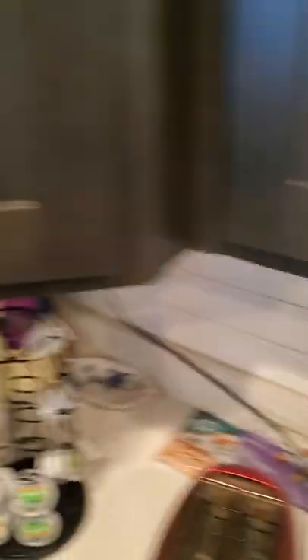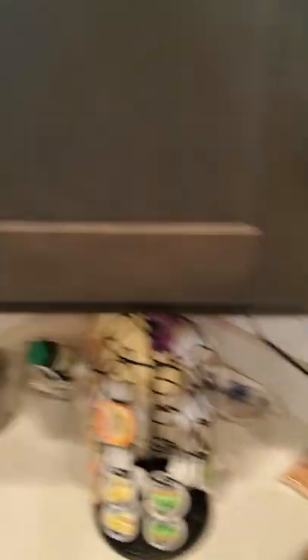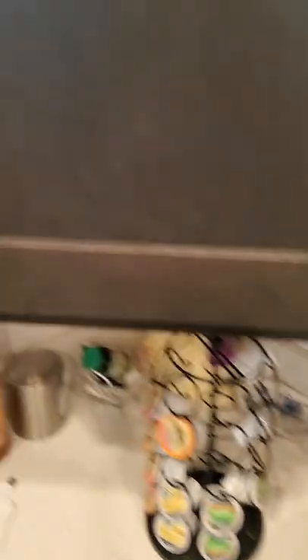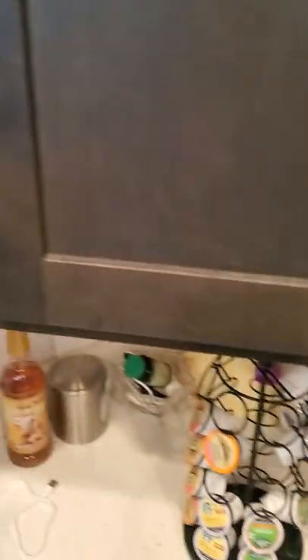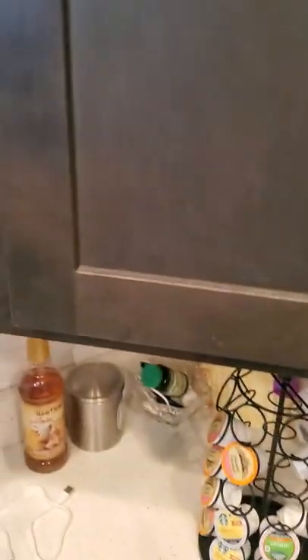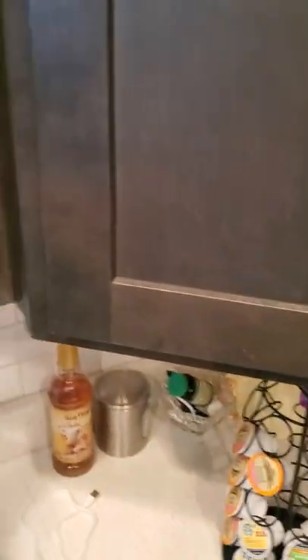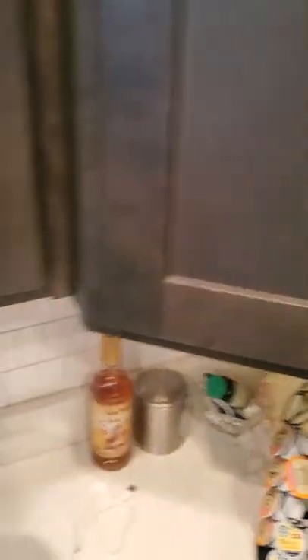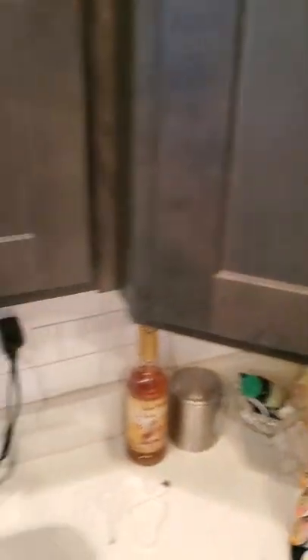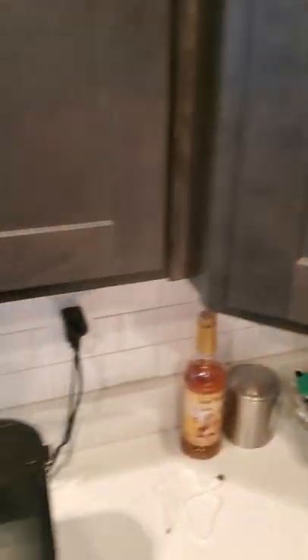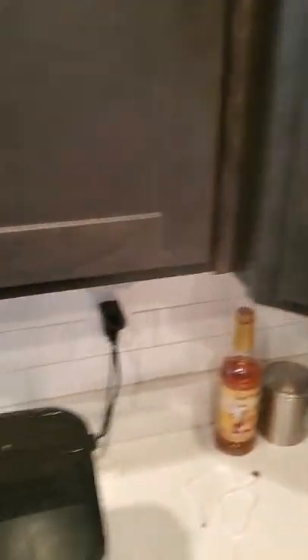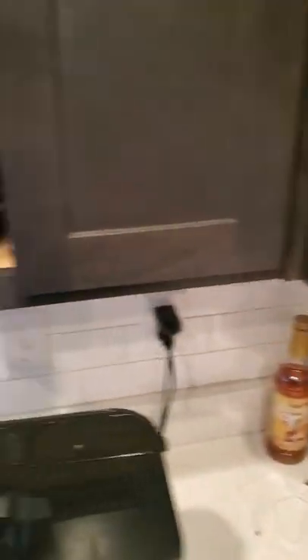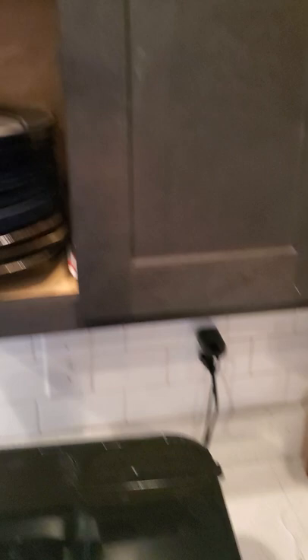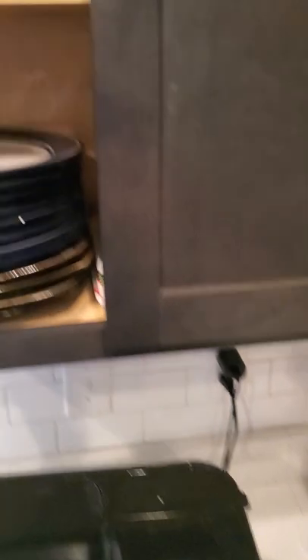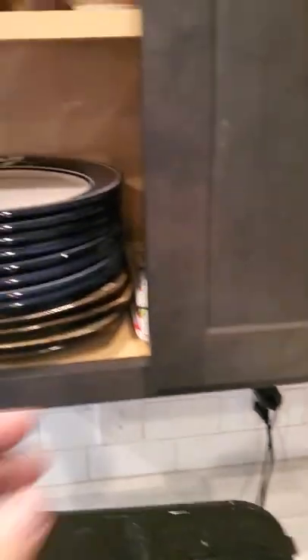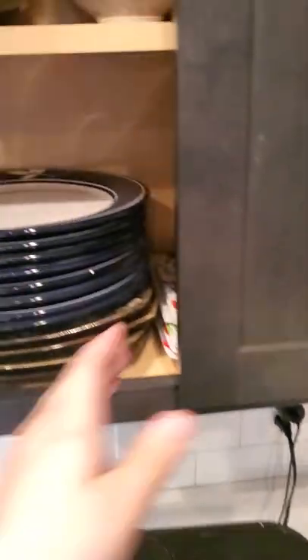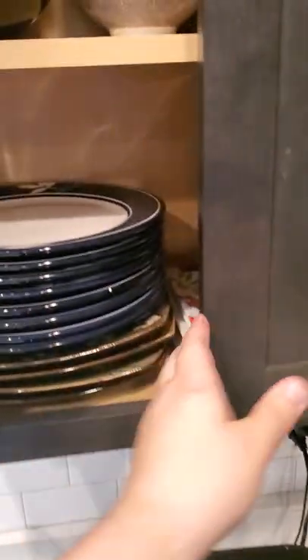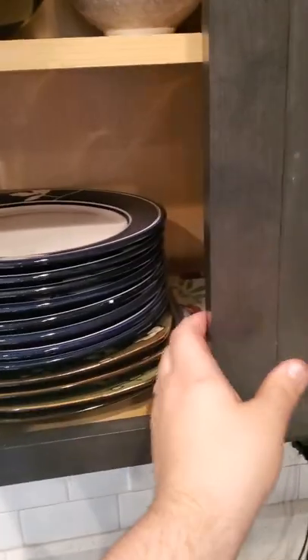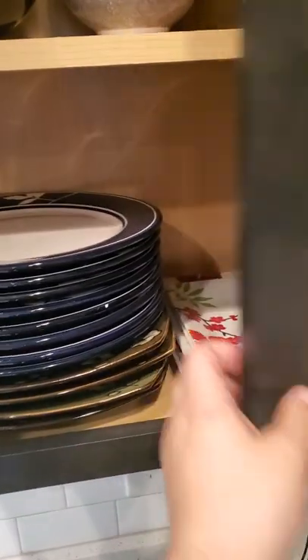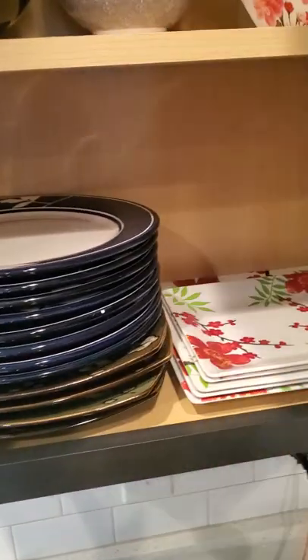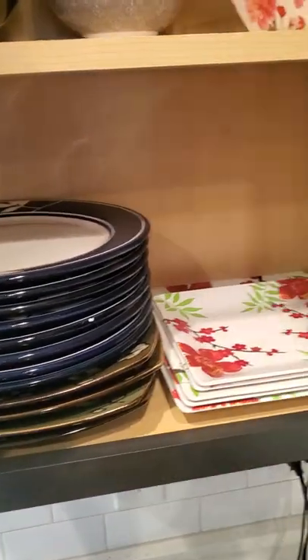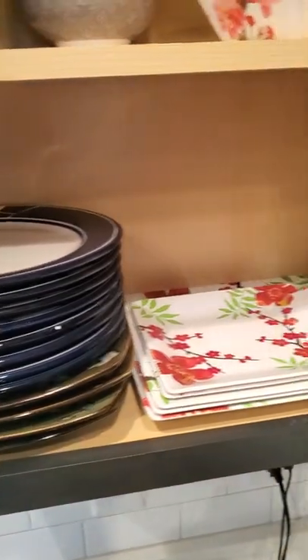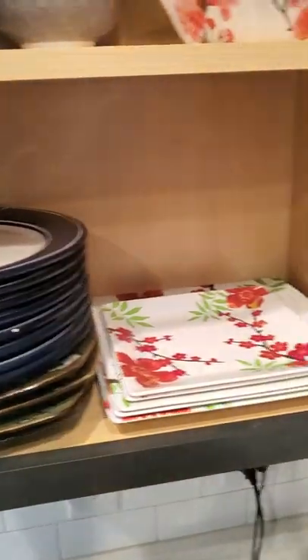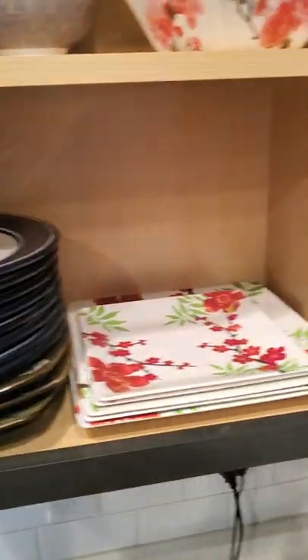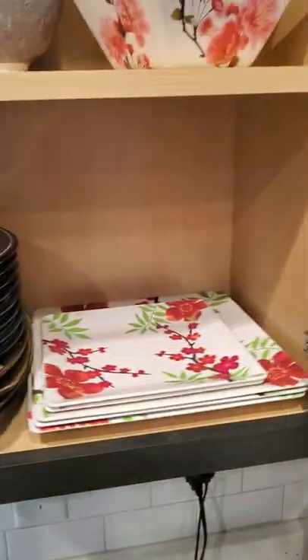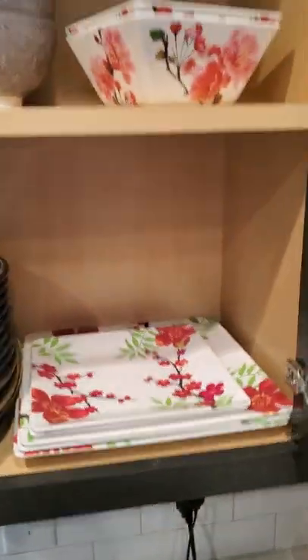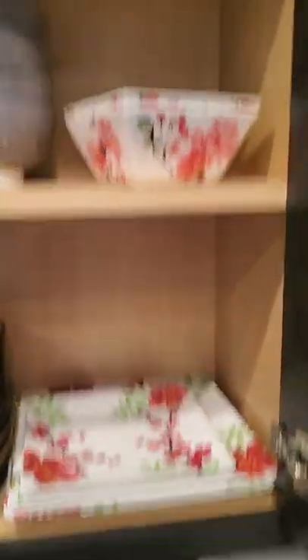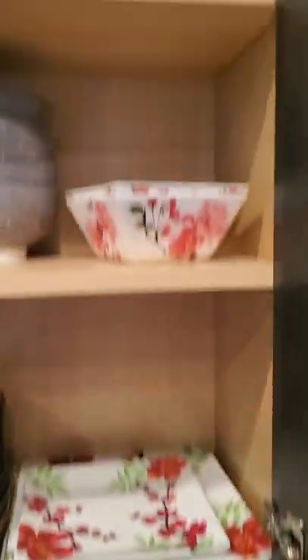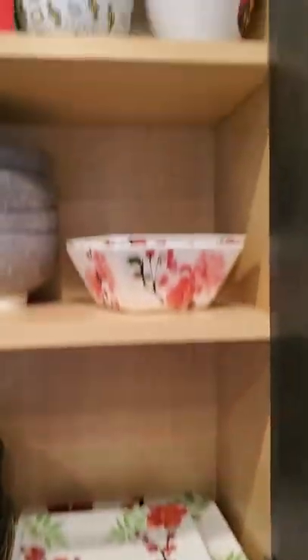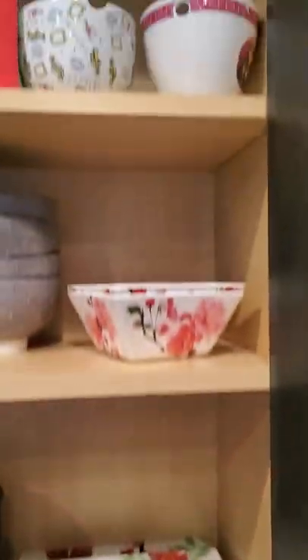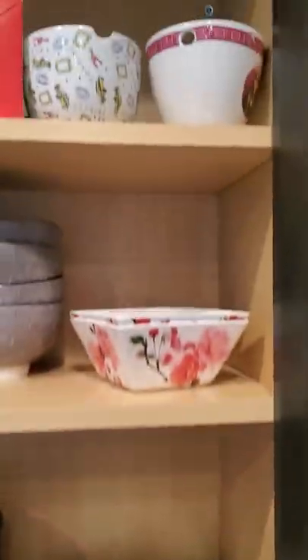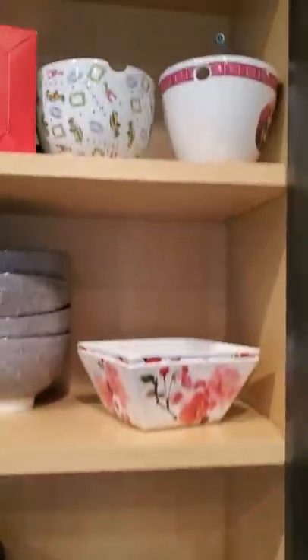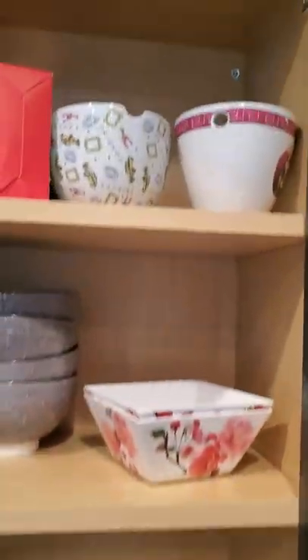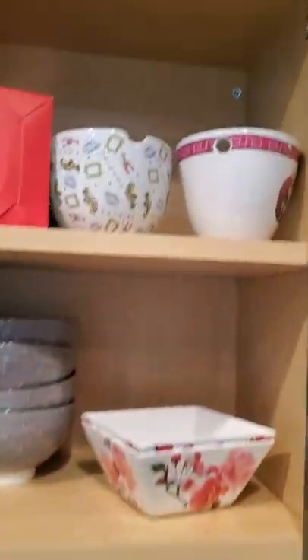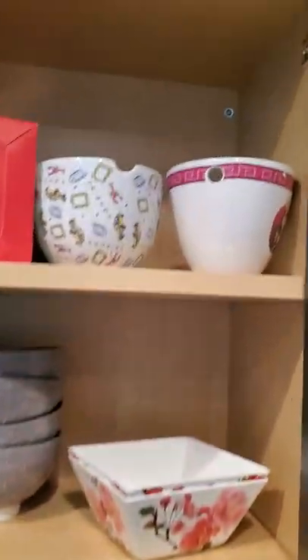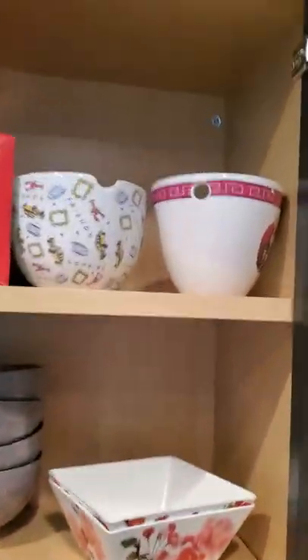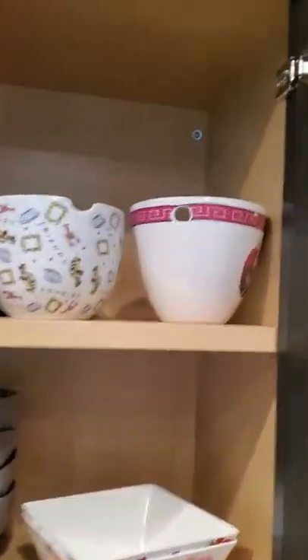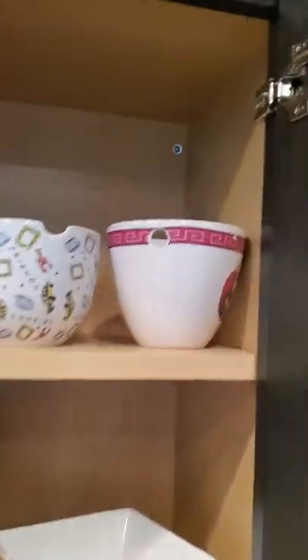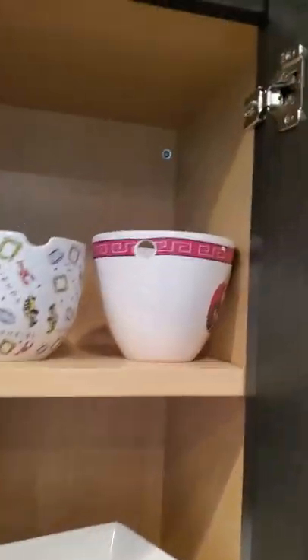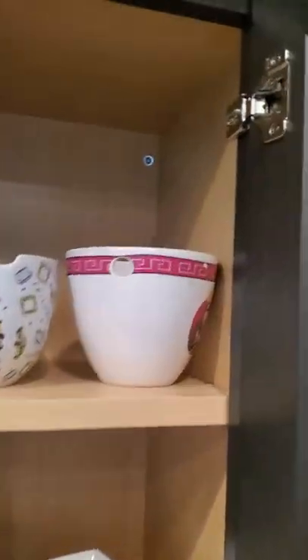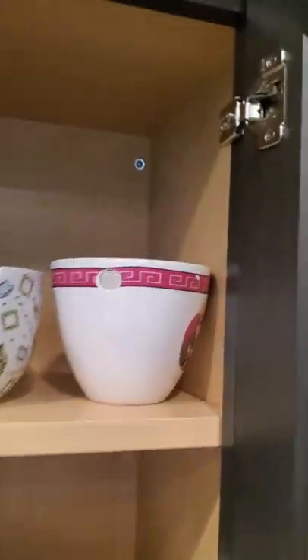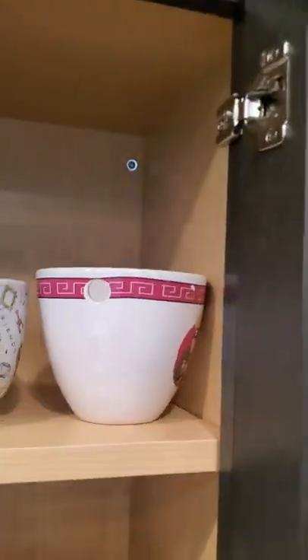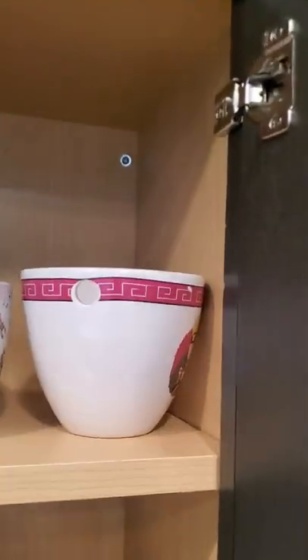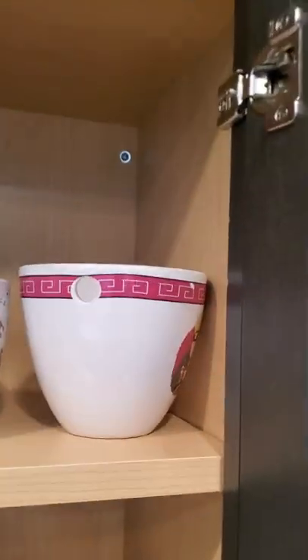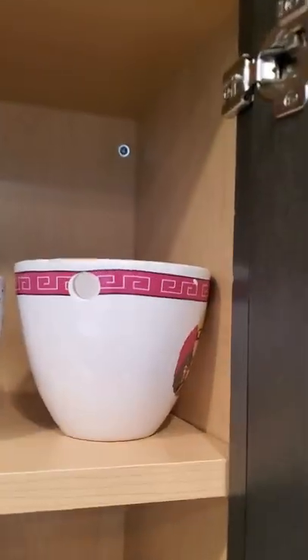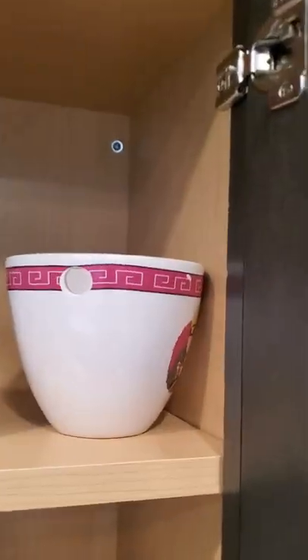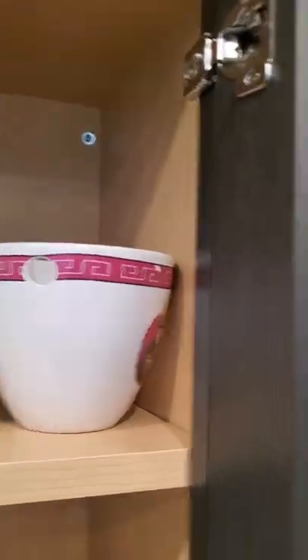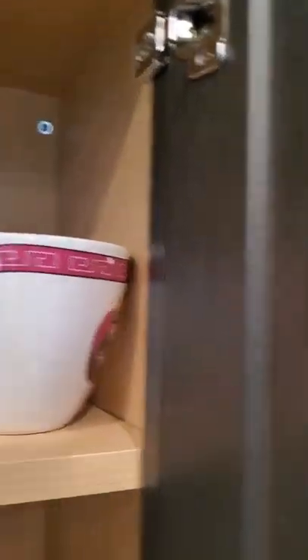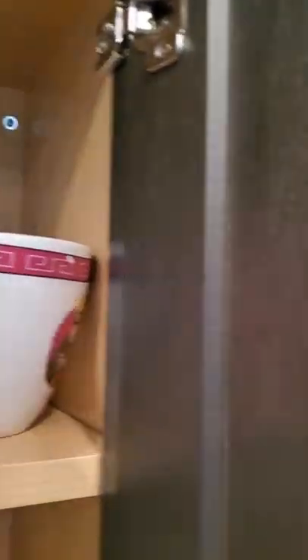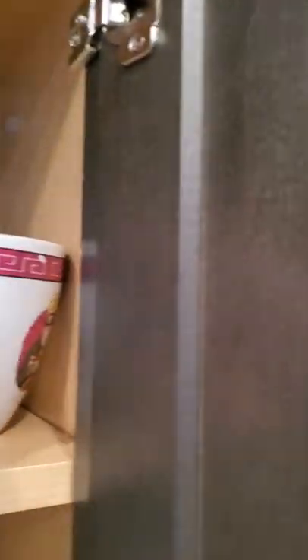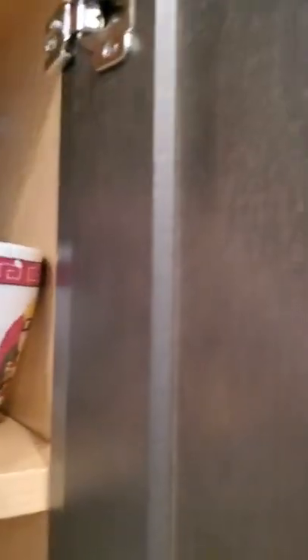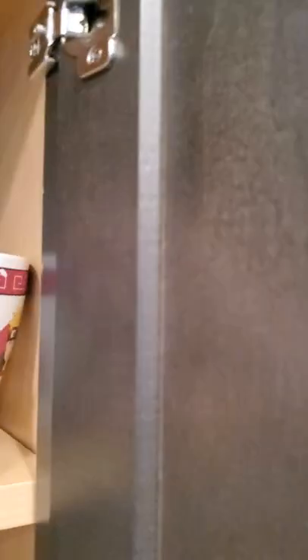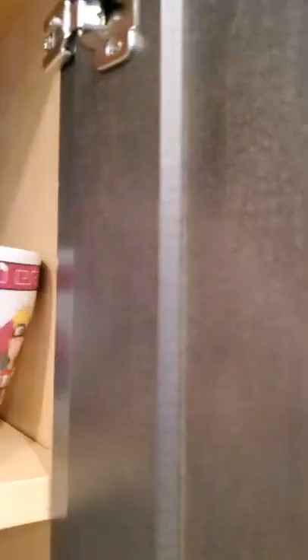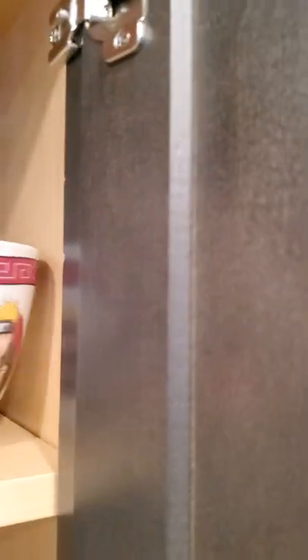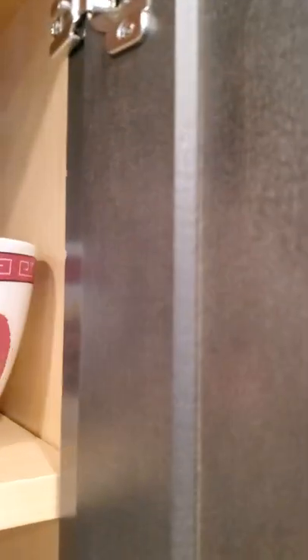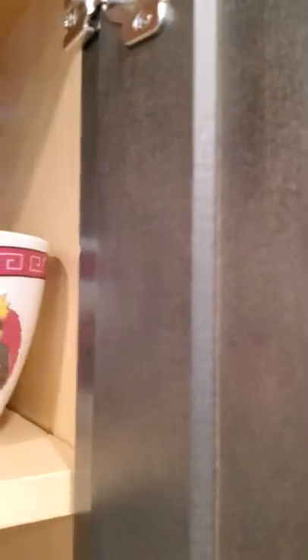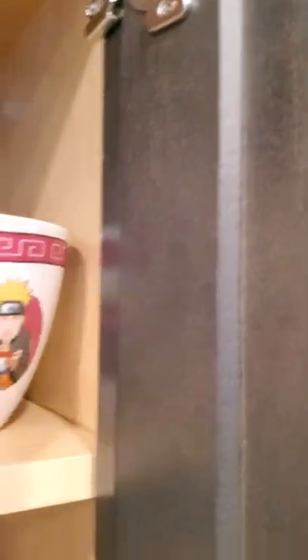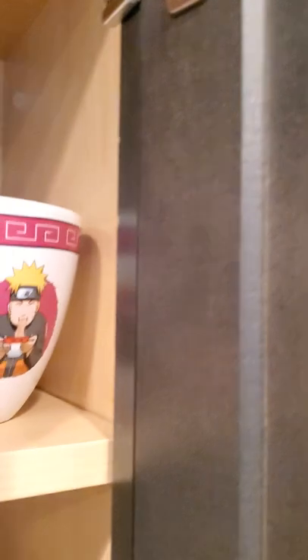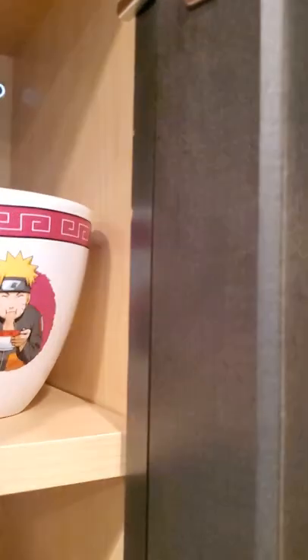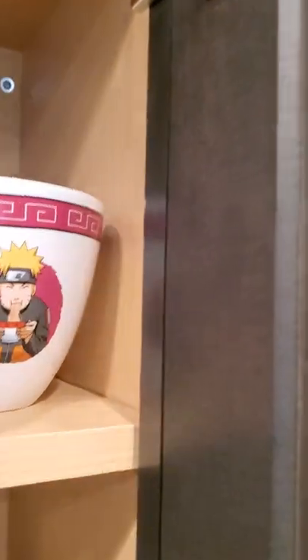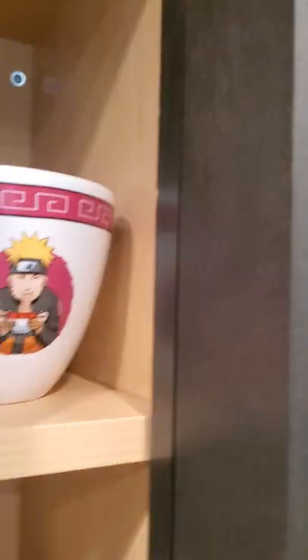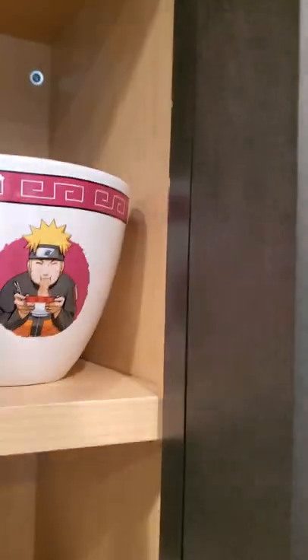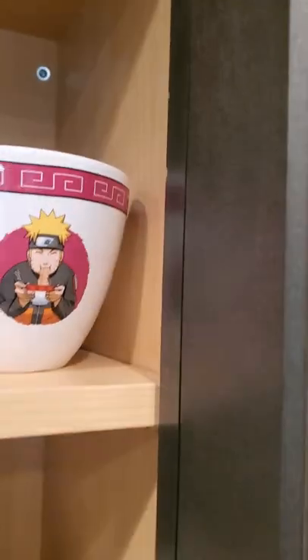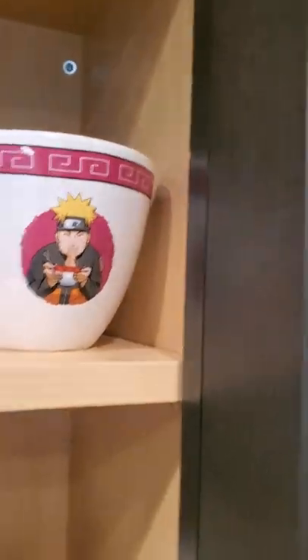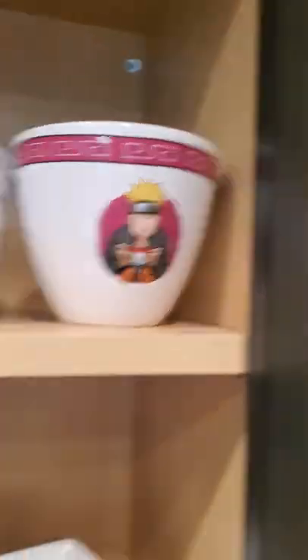And then we've got our plates, and we've got some ramen bowls. Naruto!